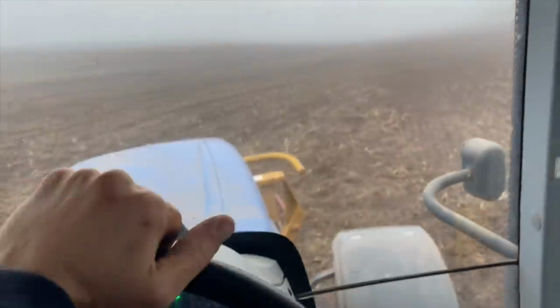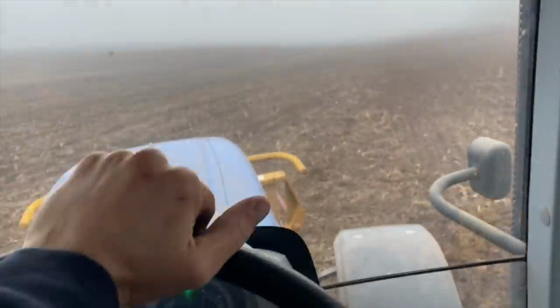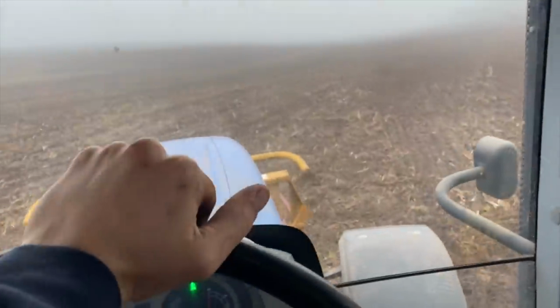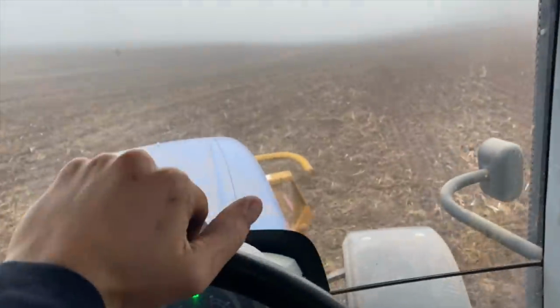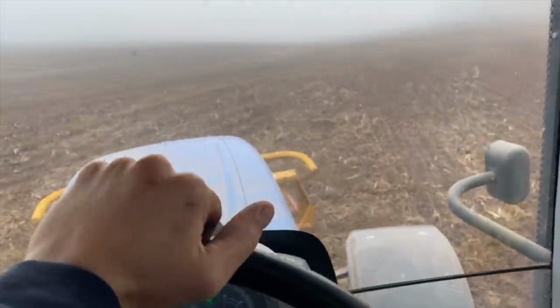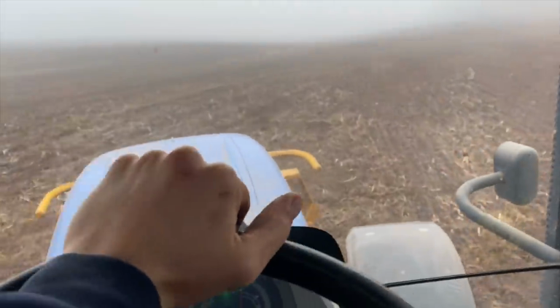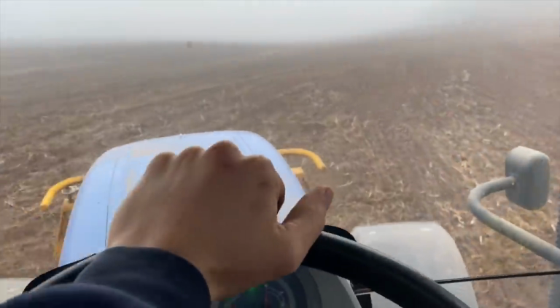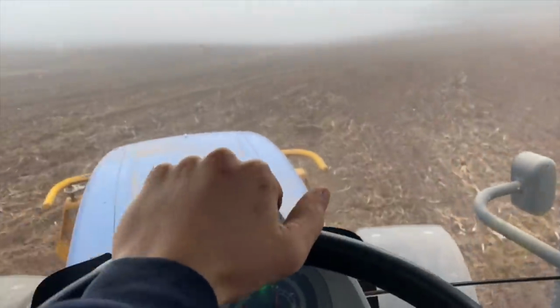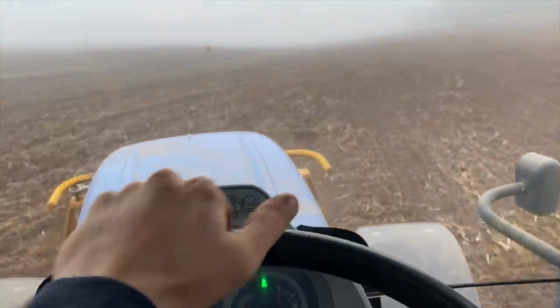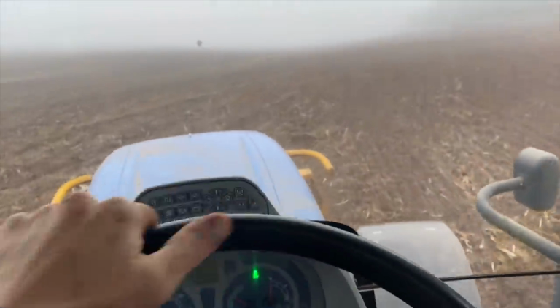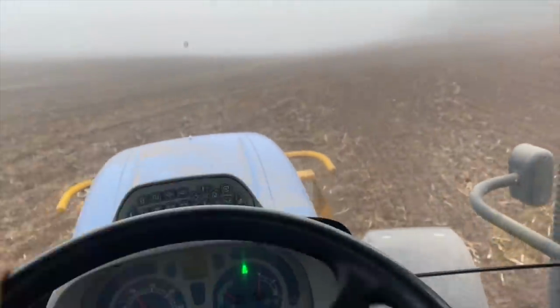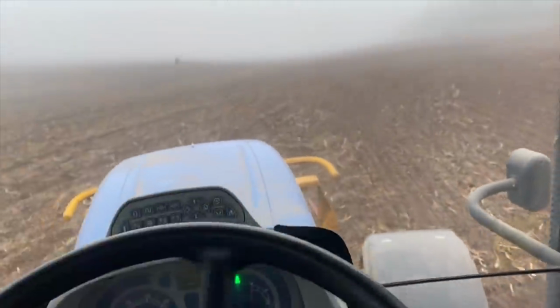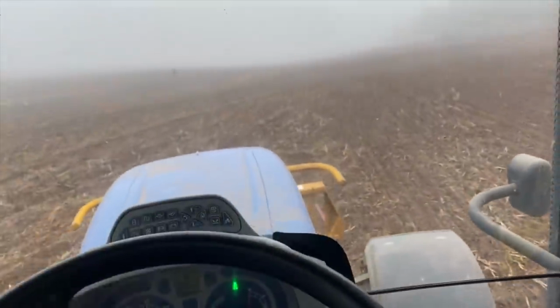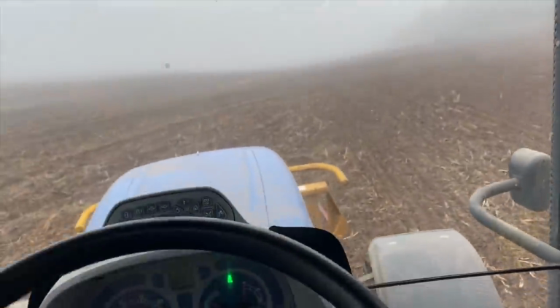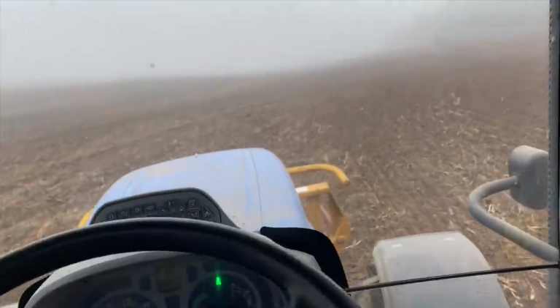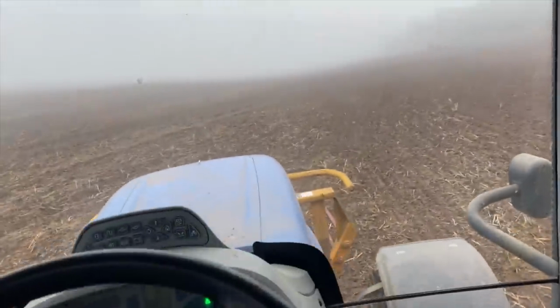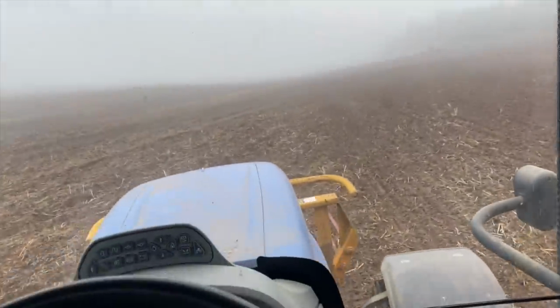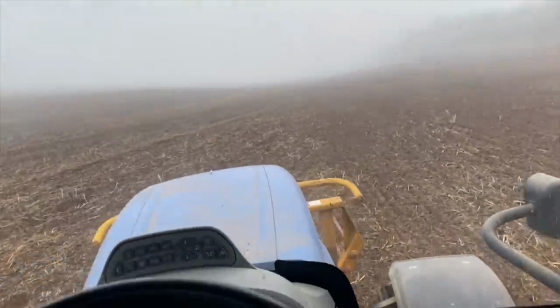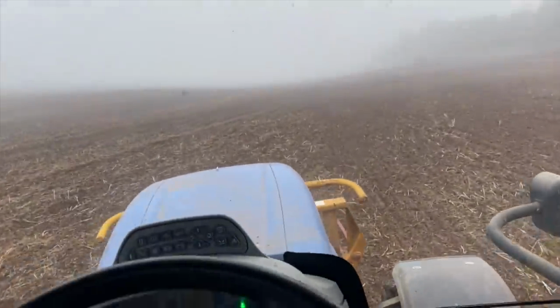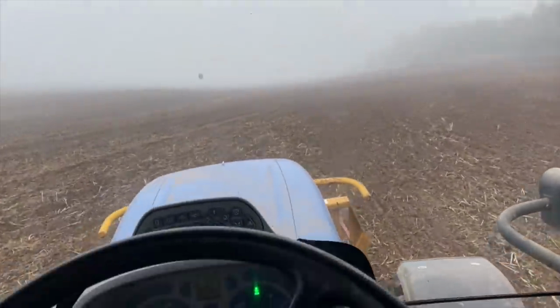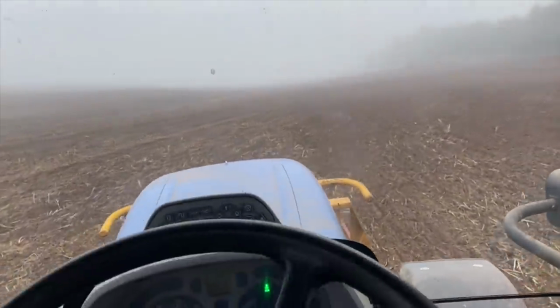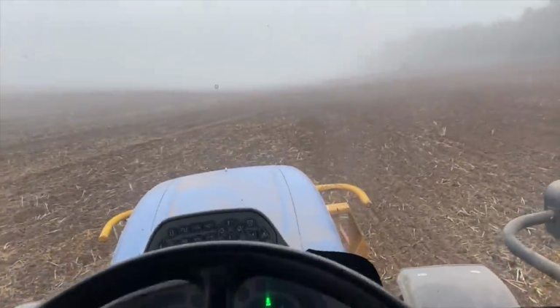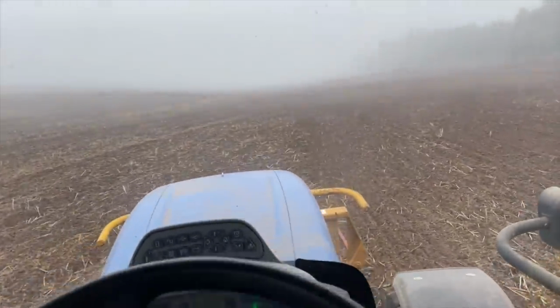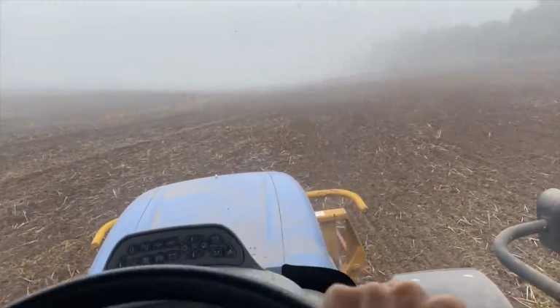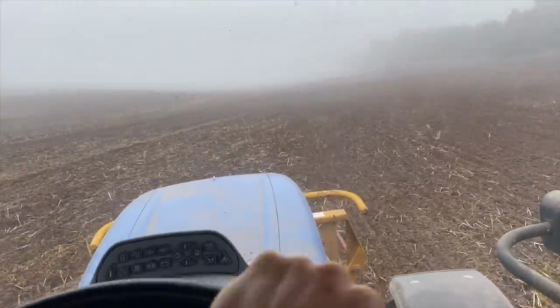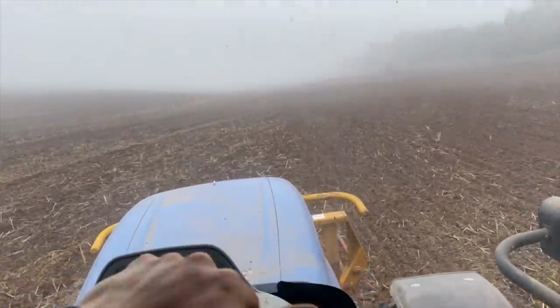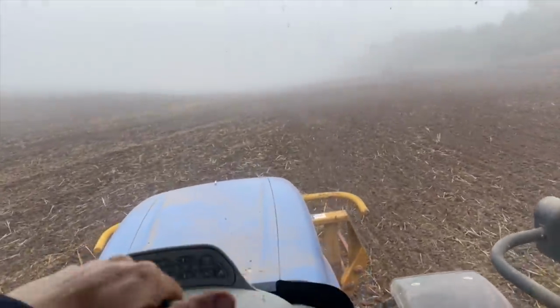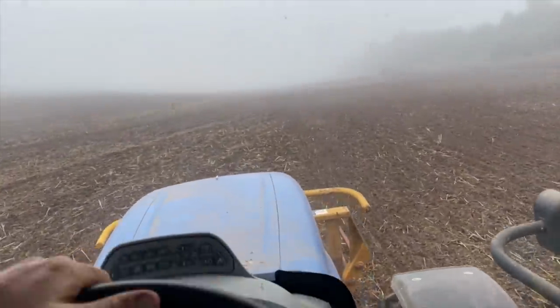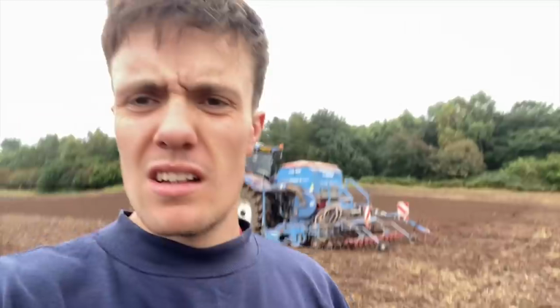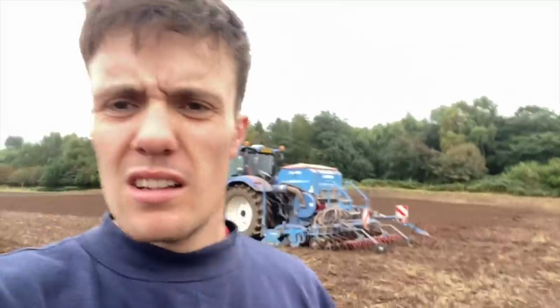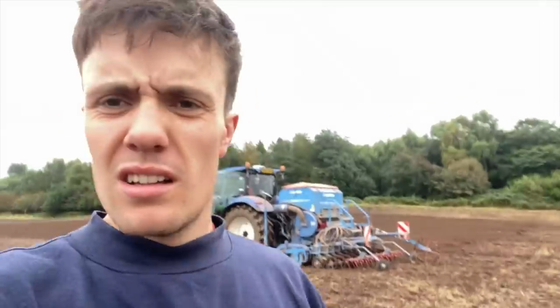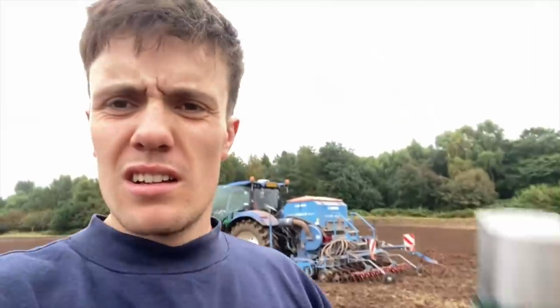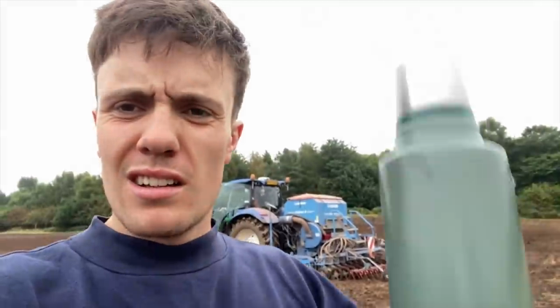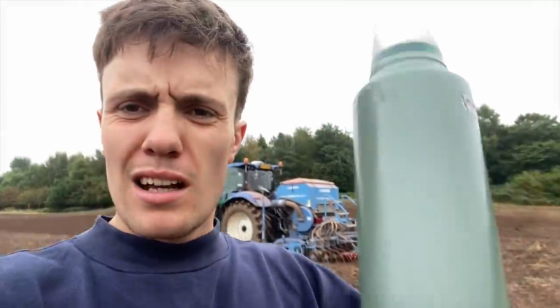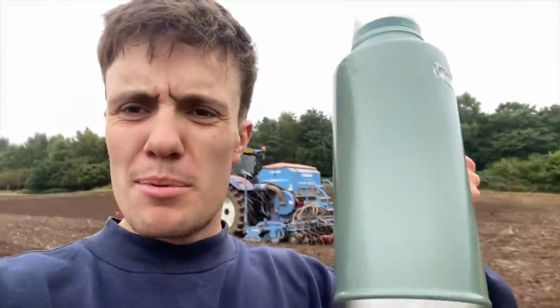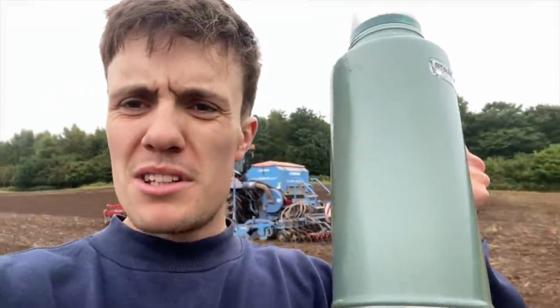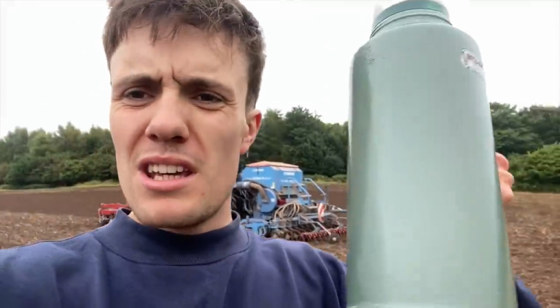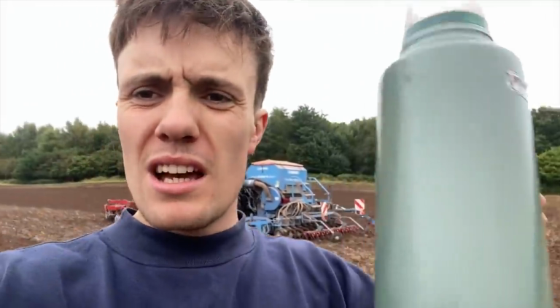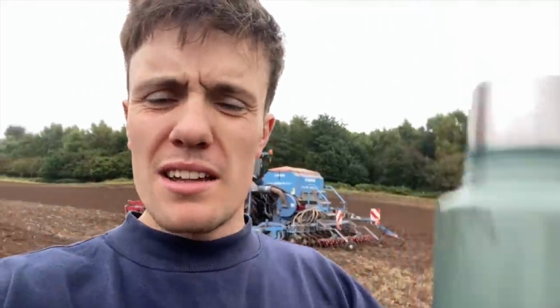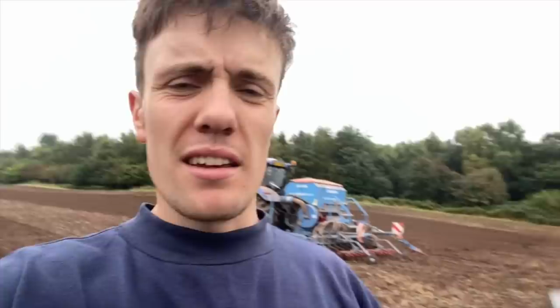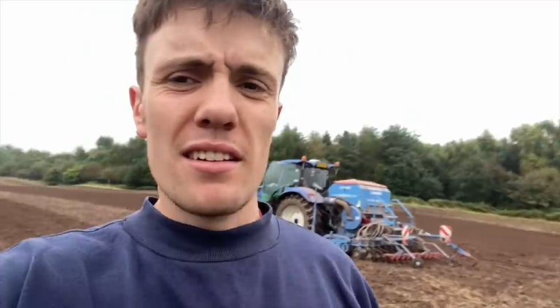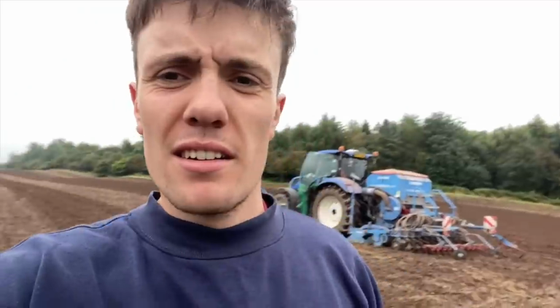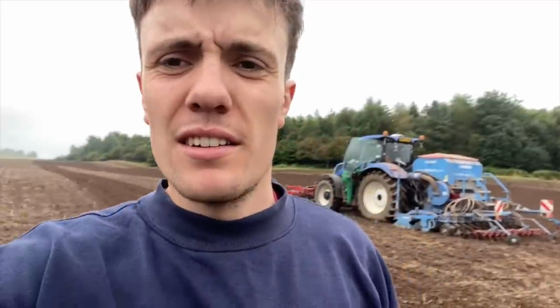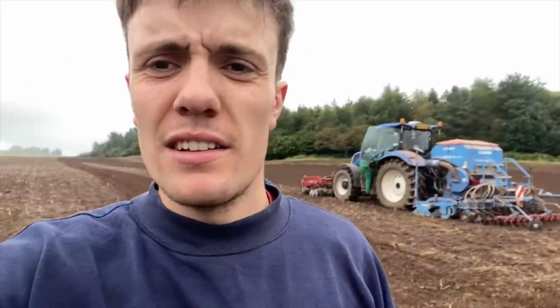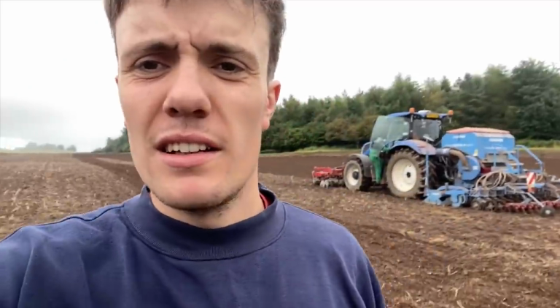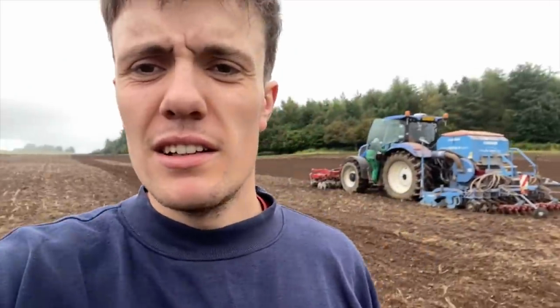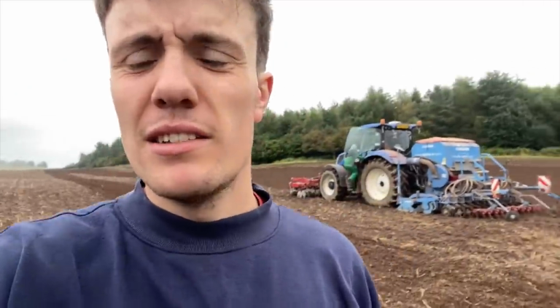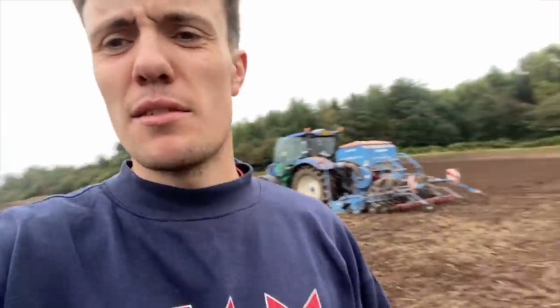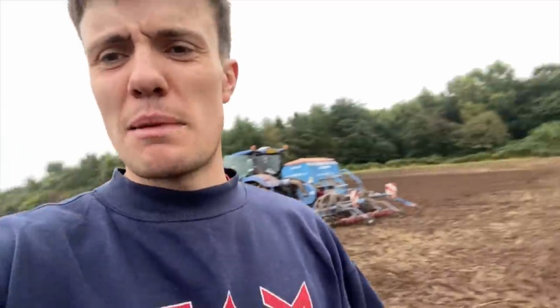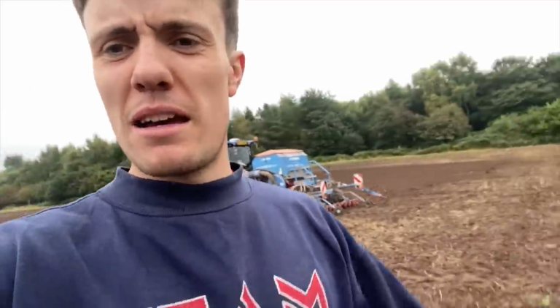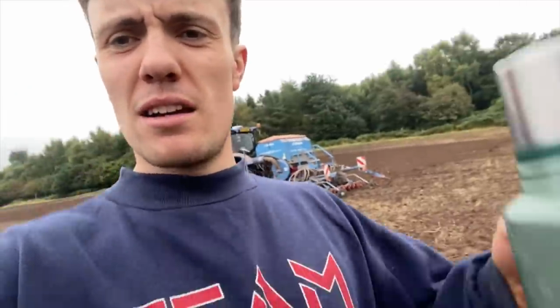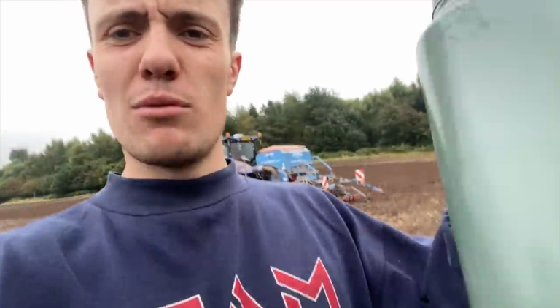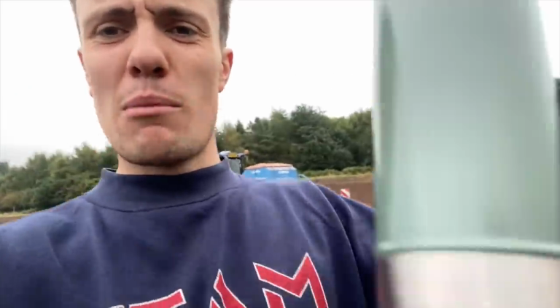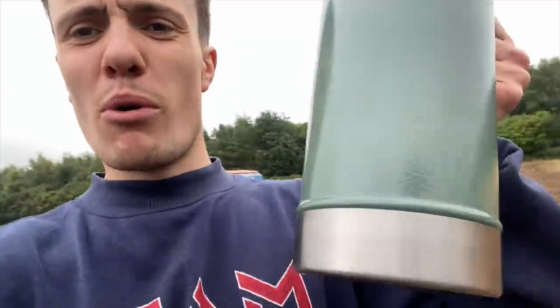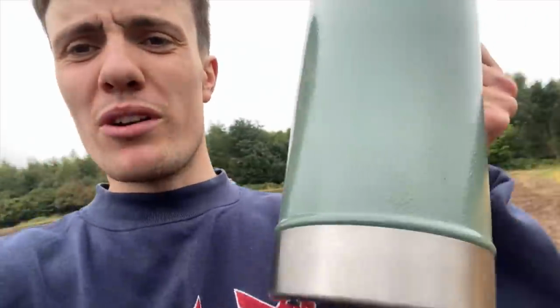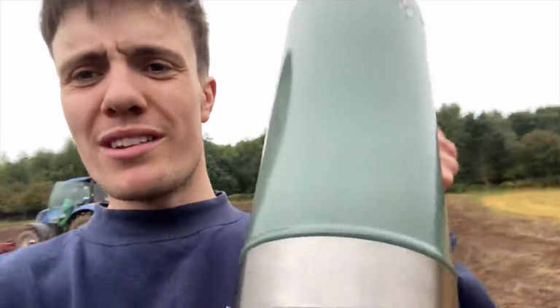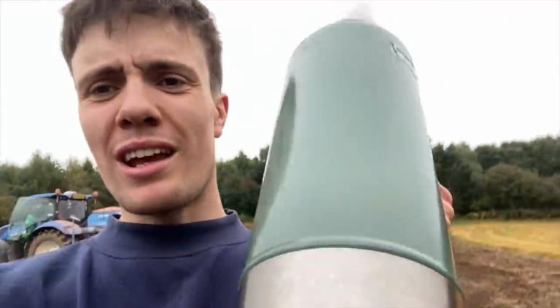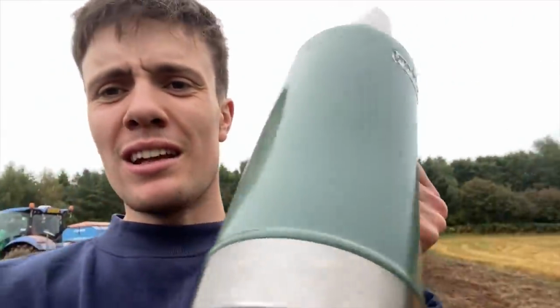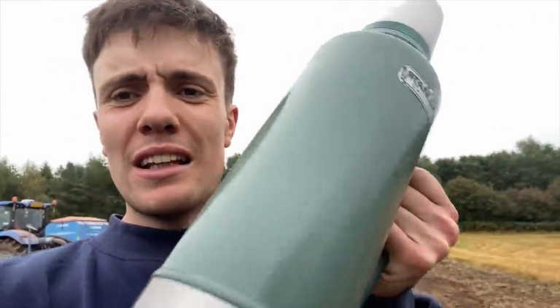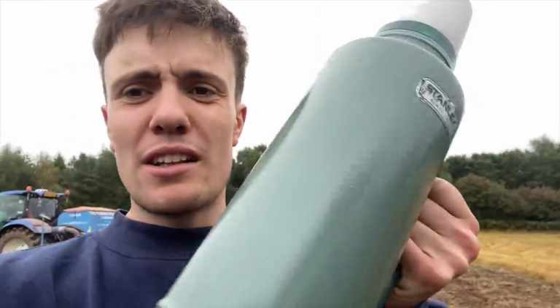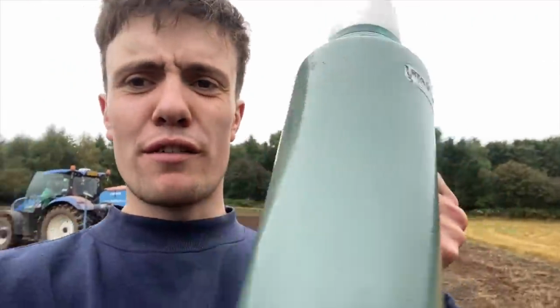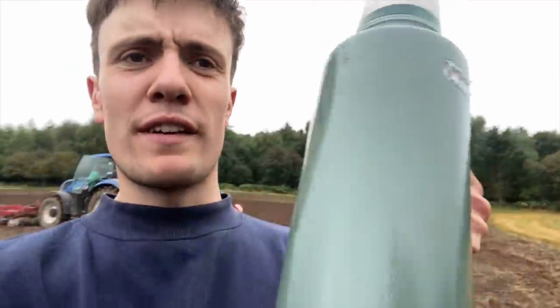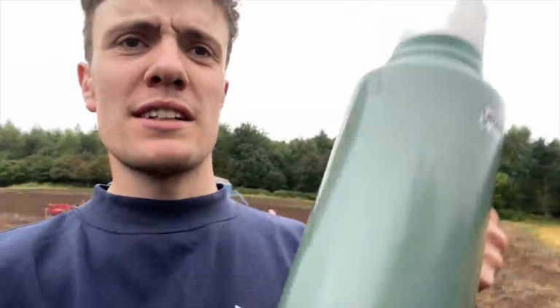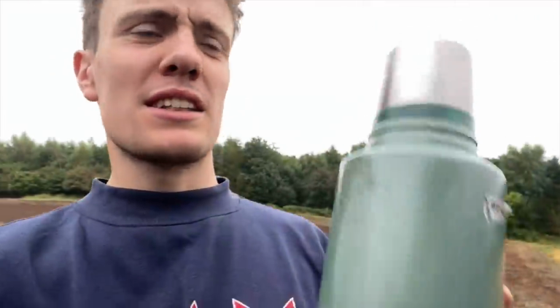I'll get going now. I've got no GPS button sadly. Cup of tea had, with my 1.9 litre flask.